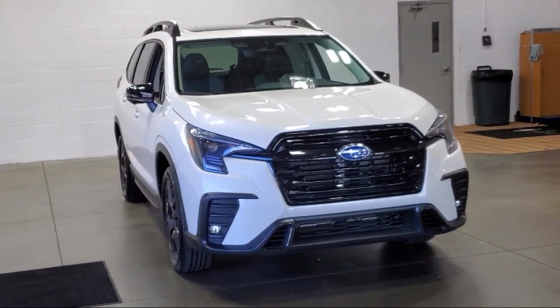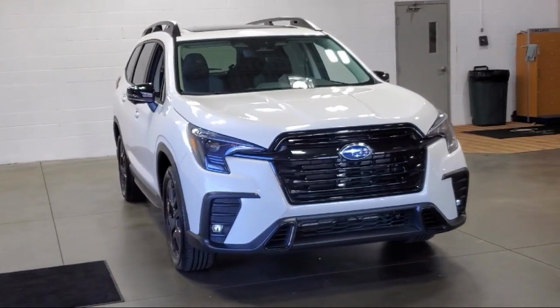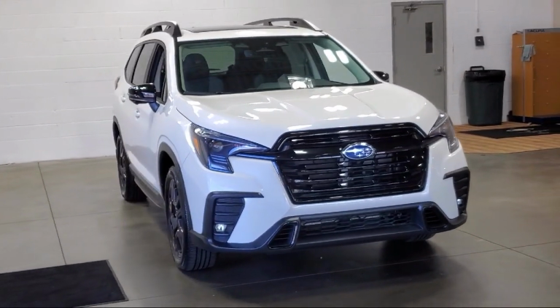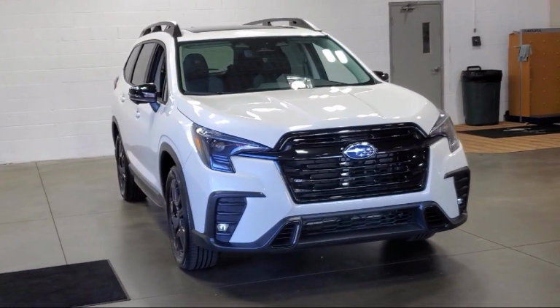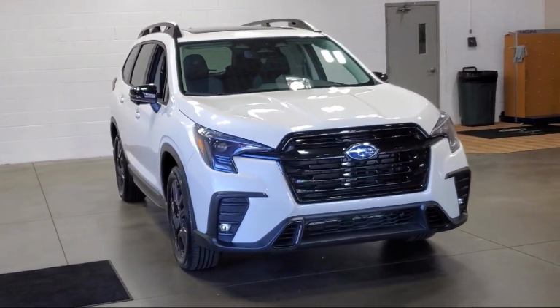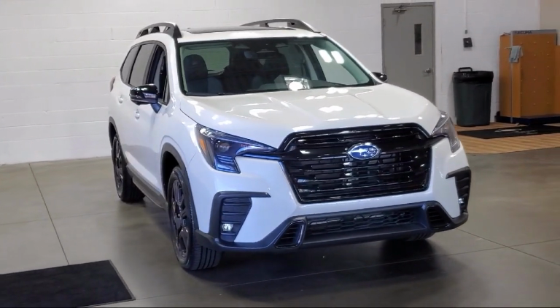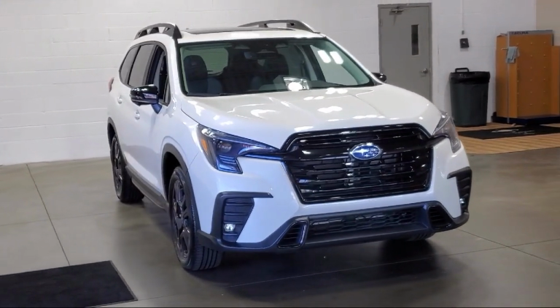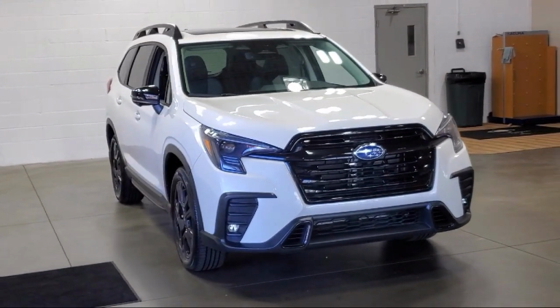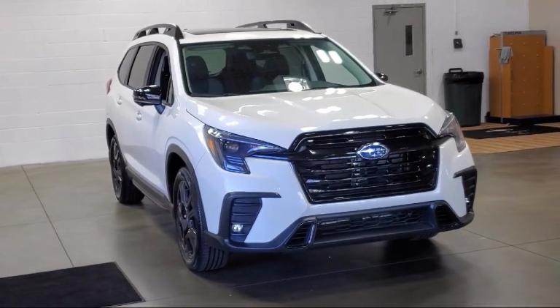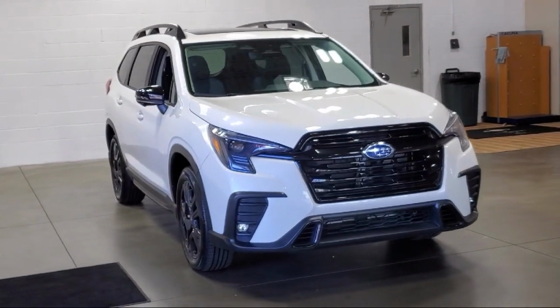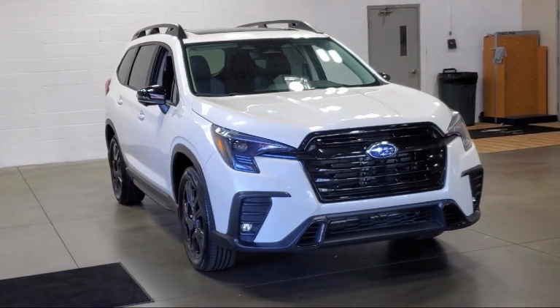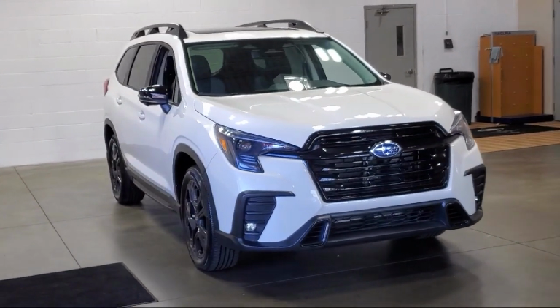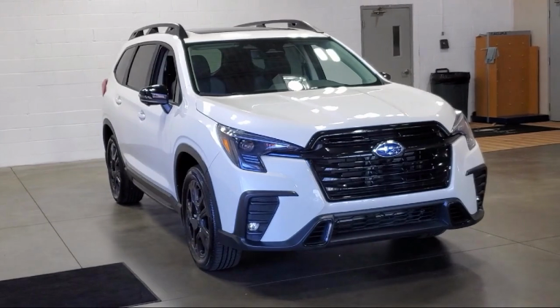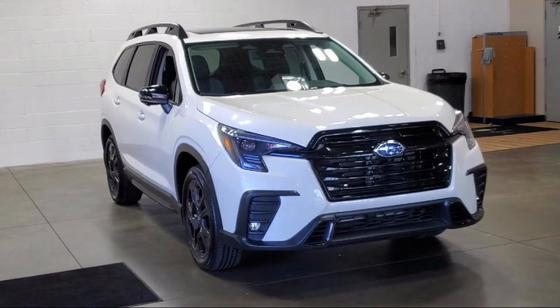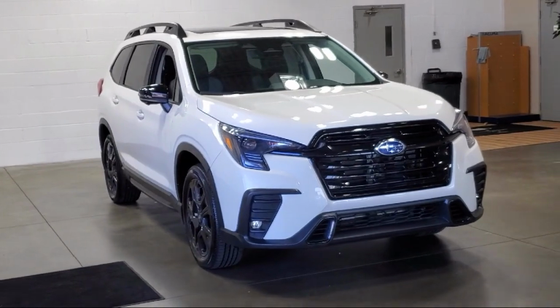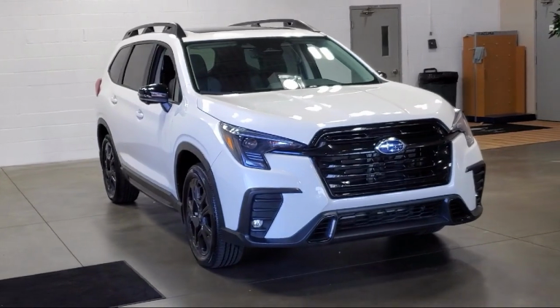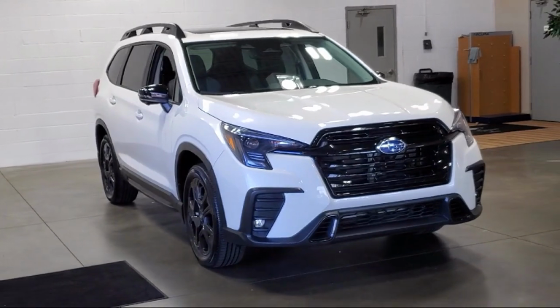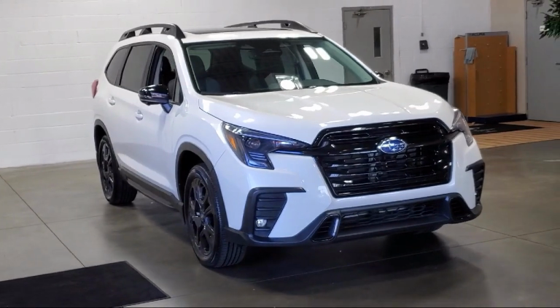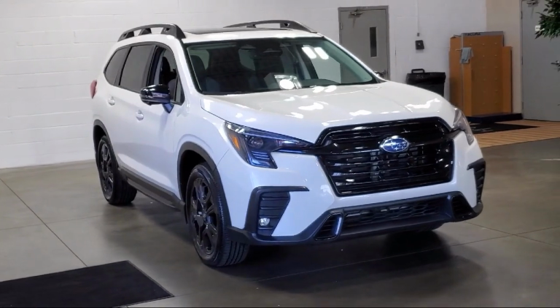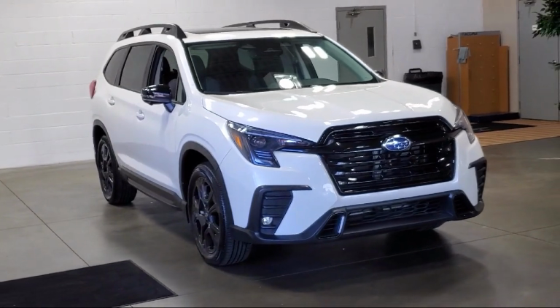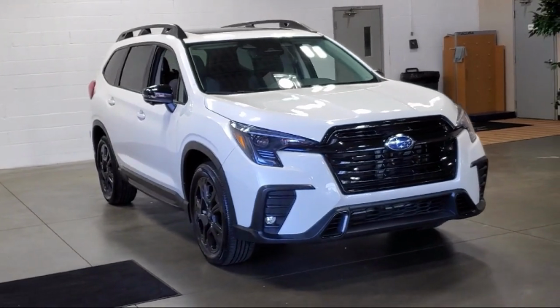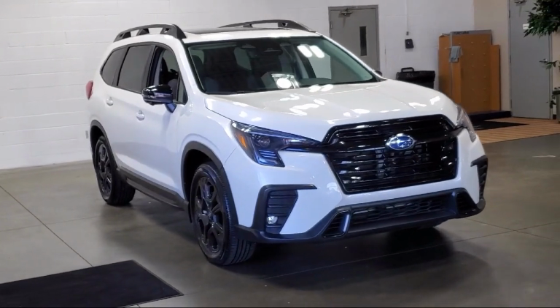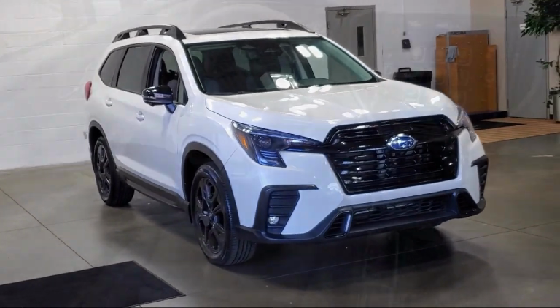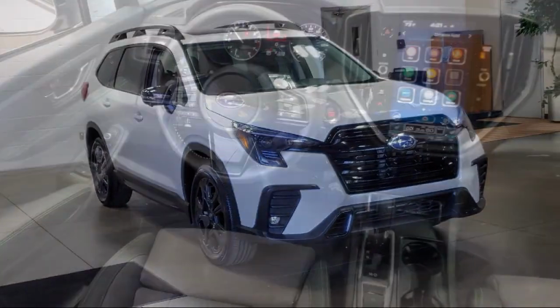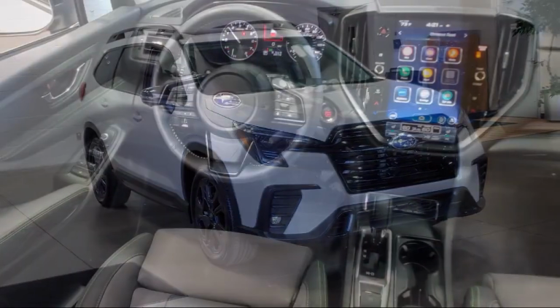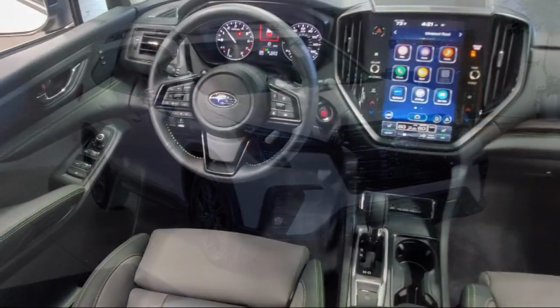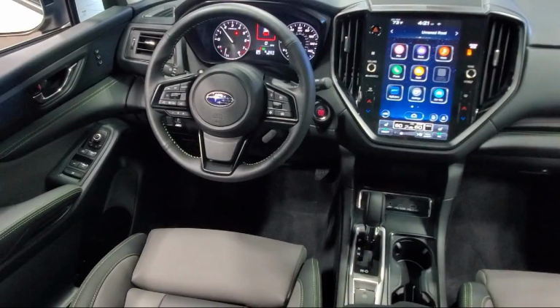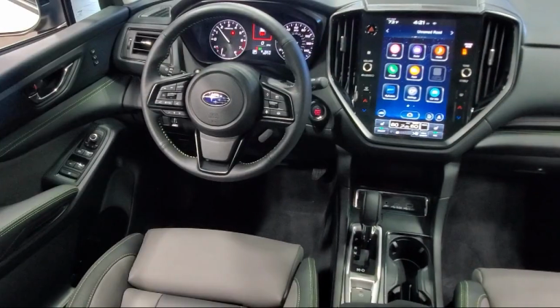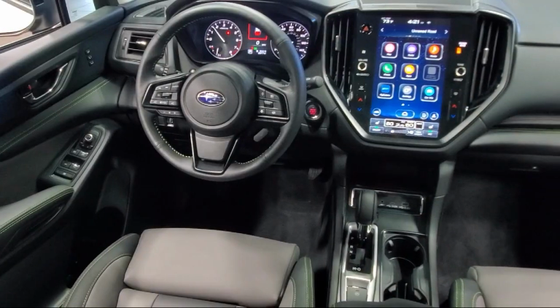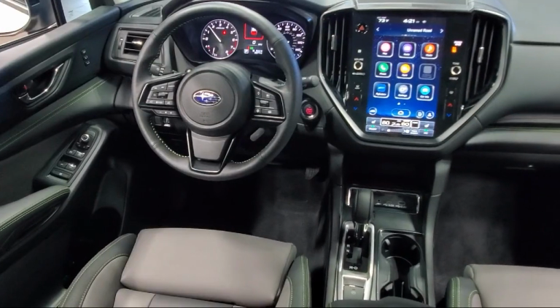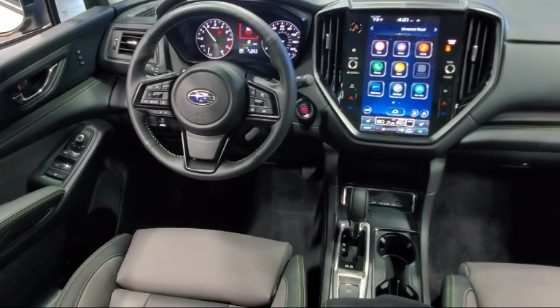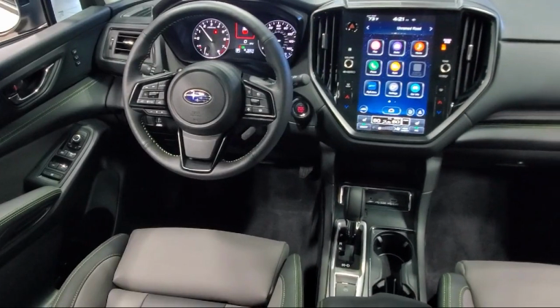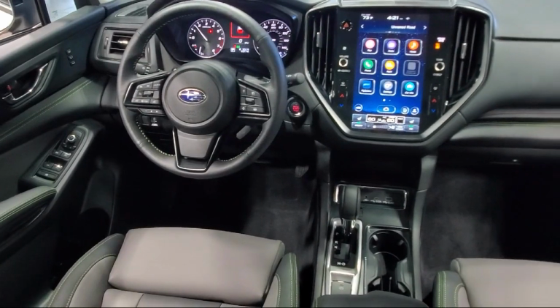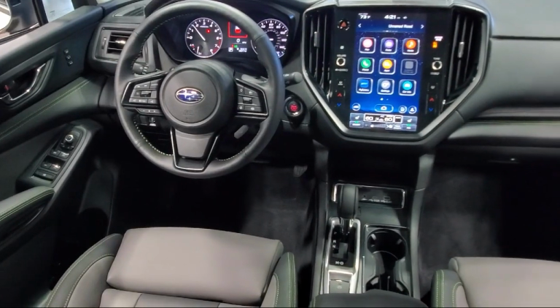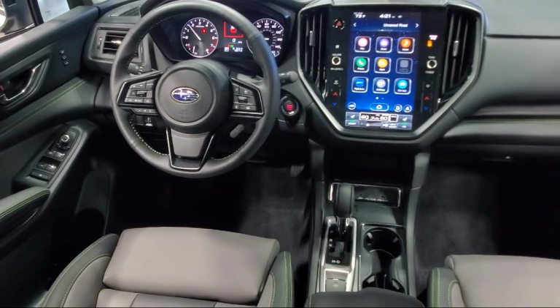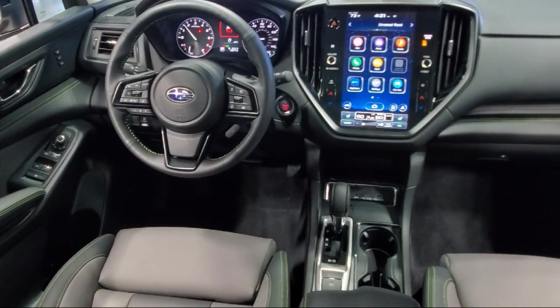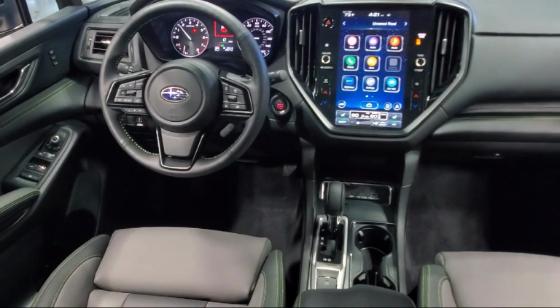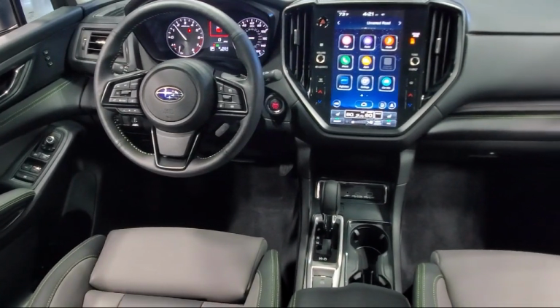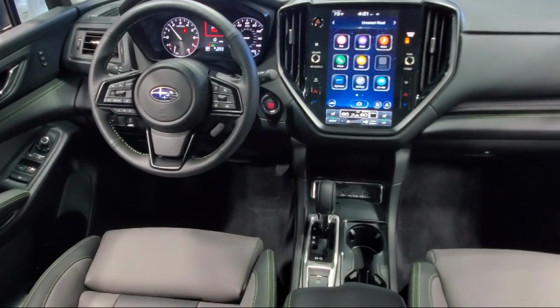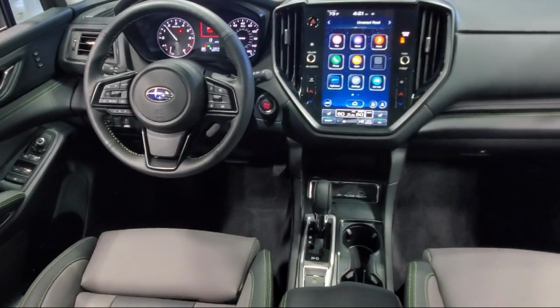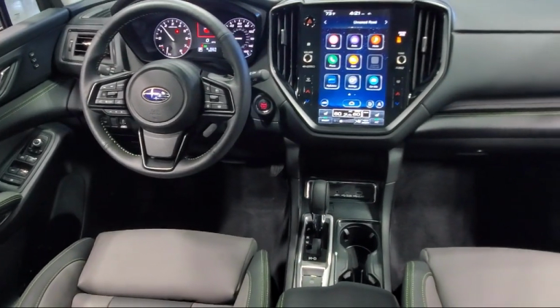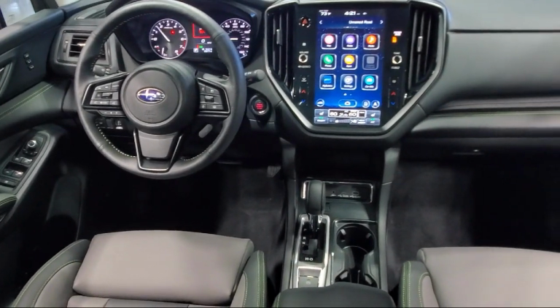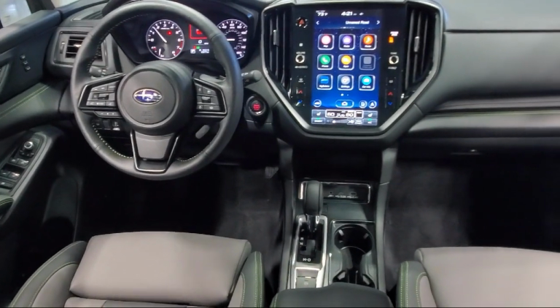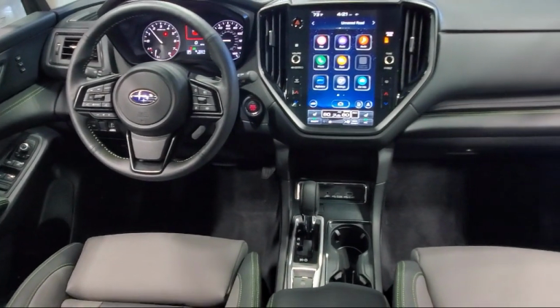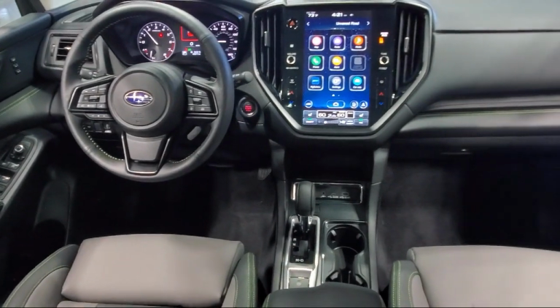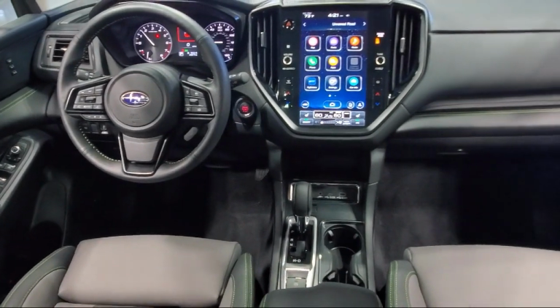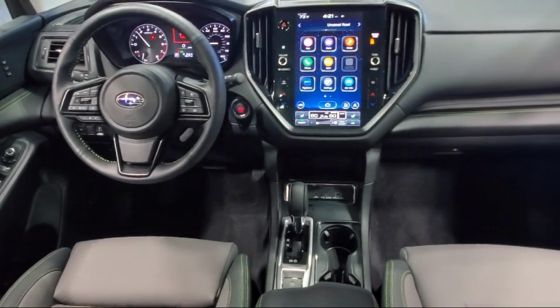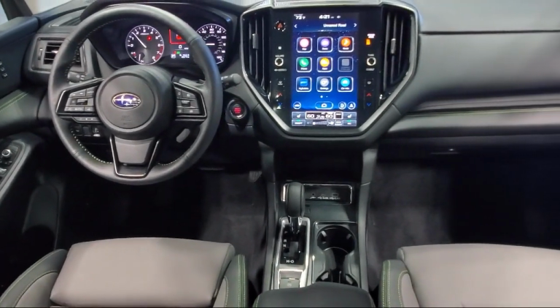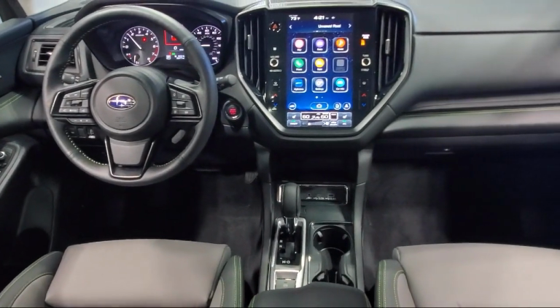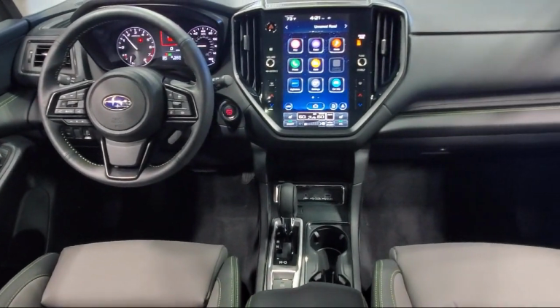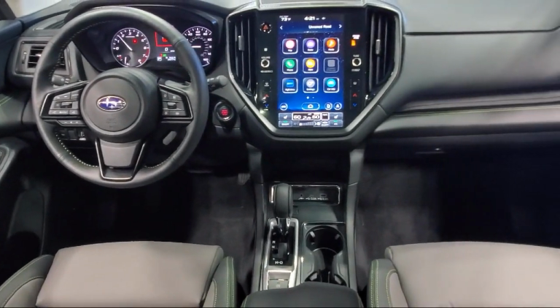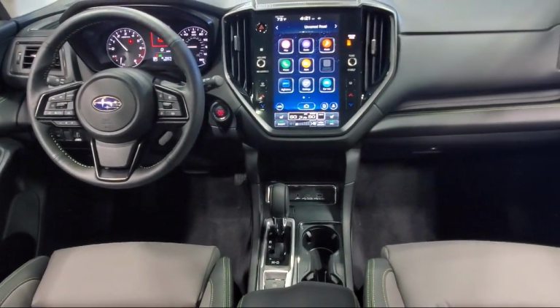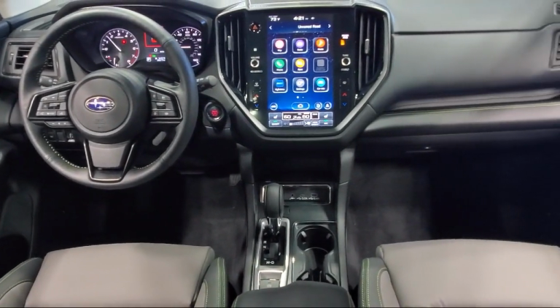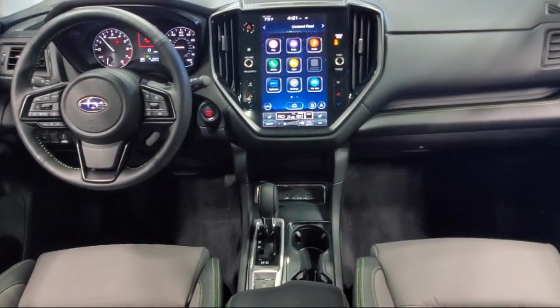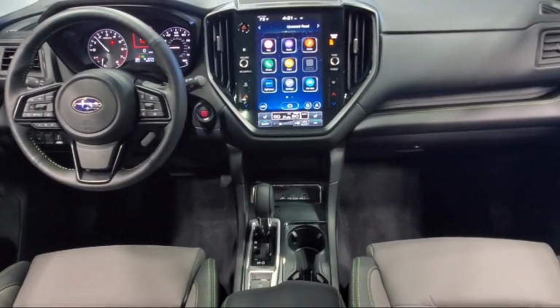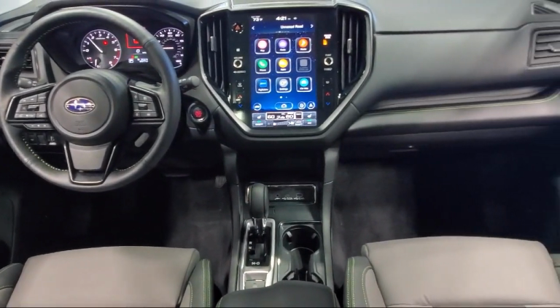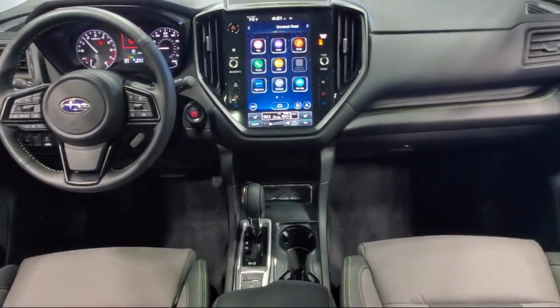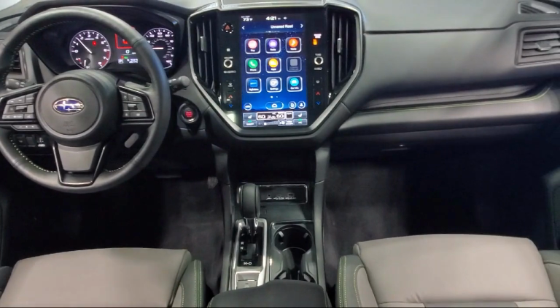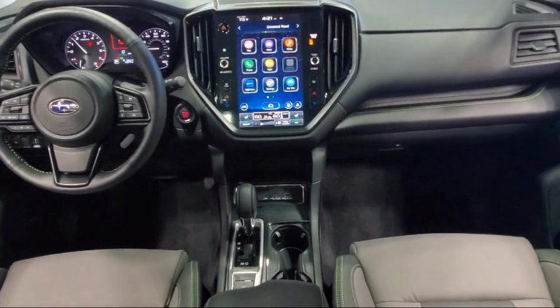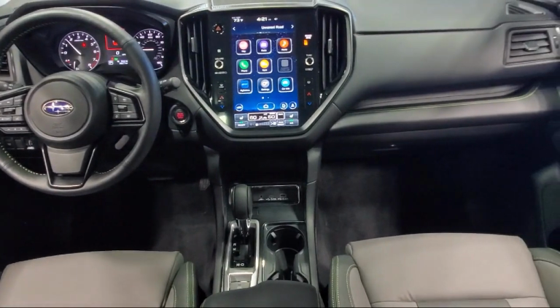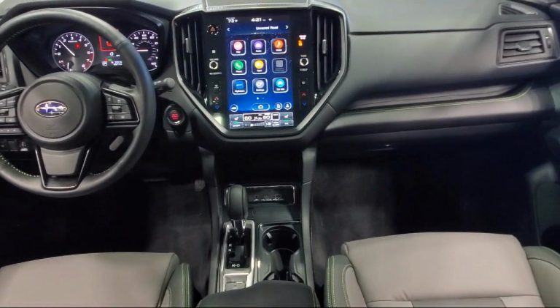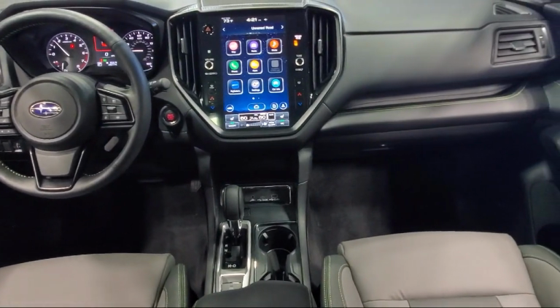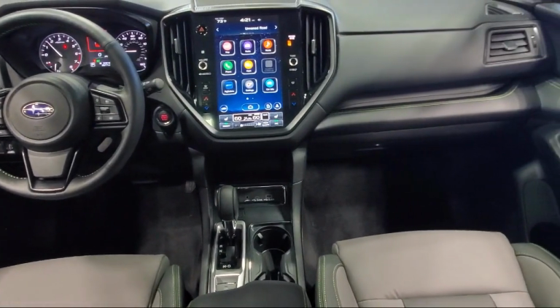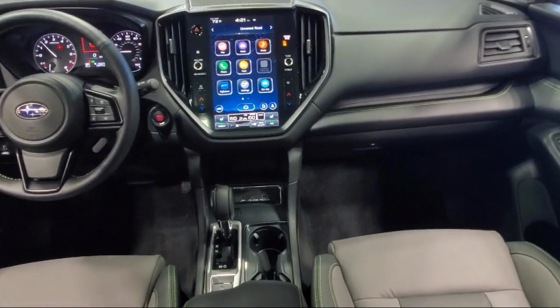Third row seating, keyless entry, heated rear seats, homelink, and has less than 5,000 miles on the odometer.